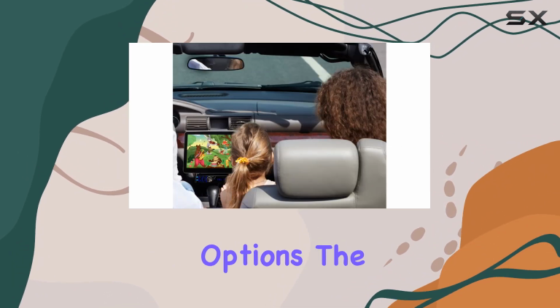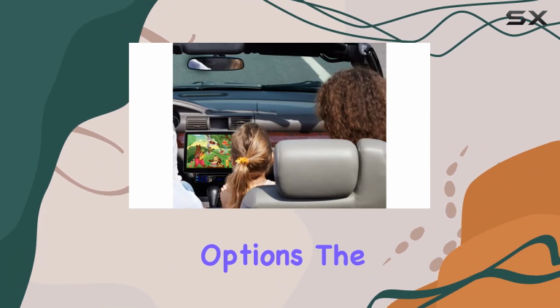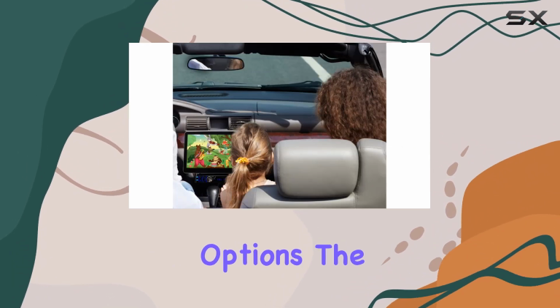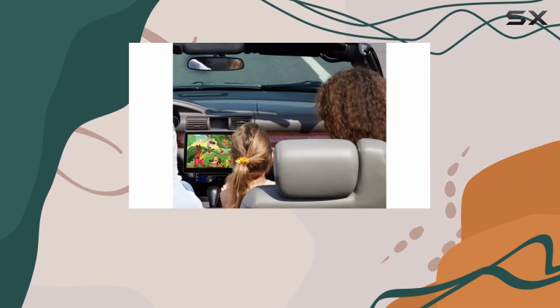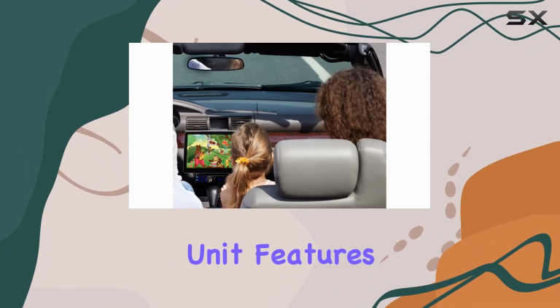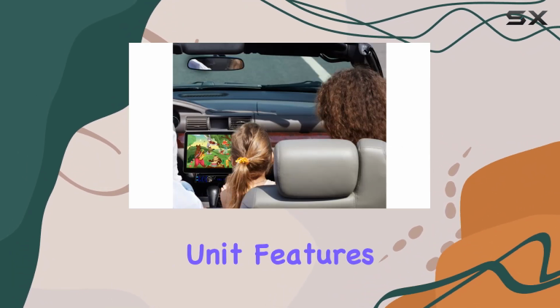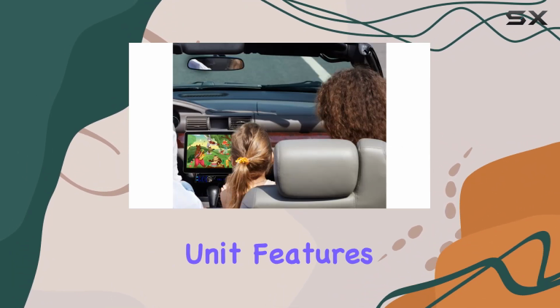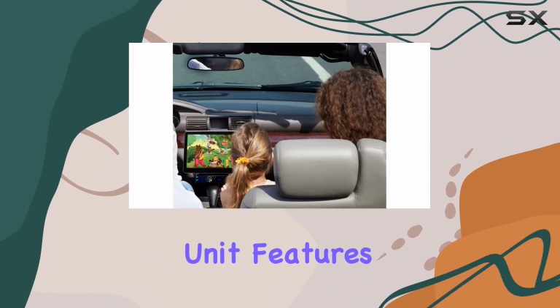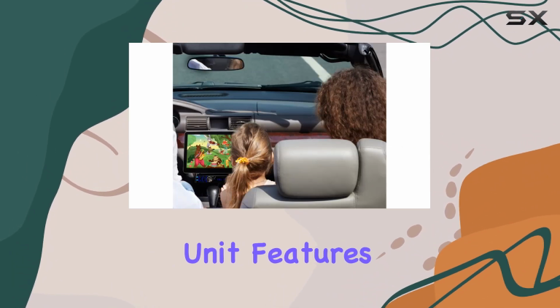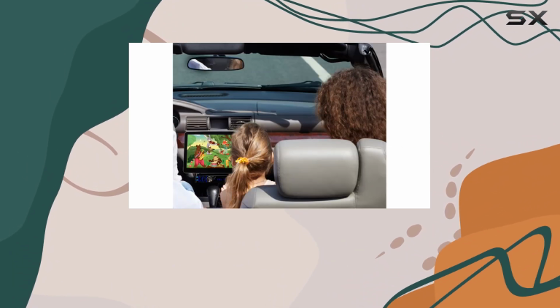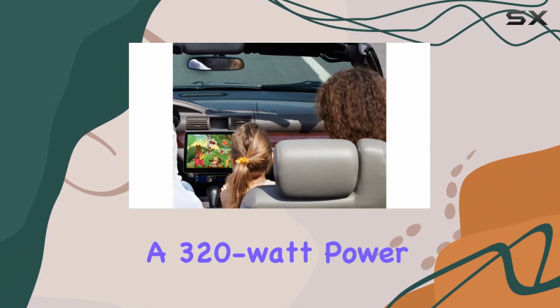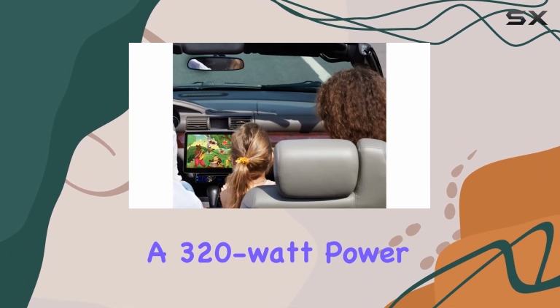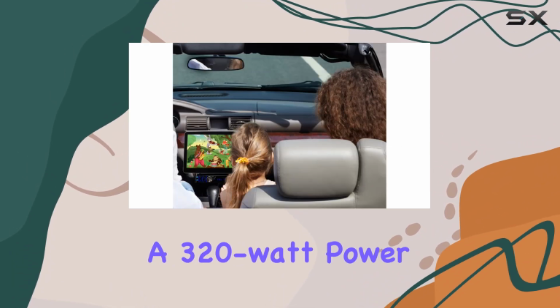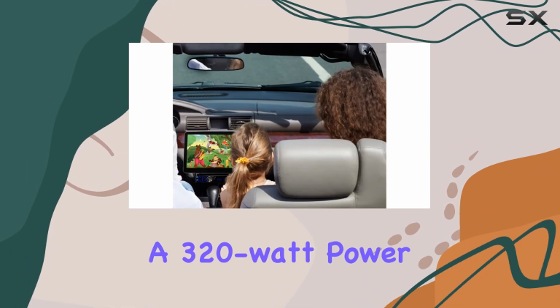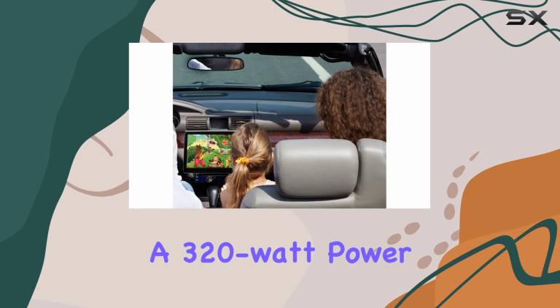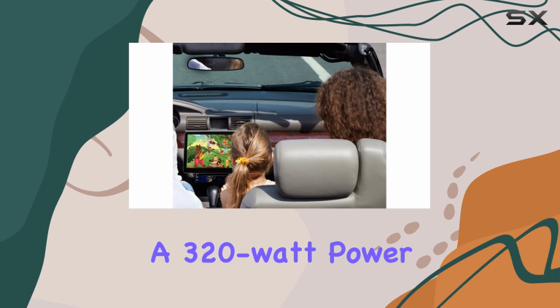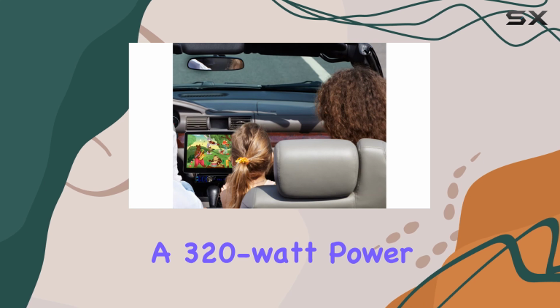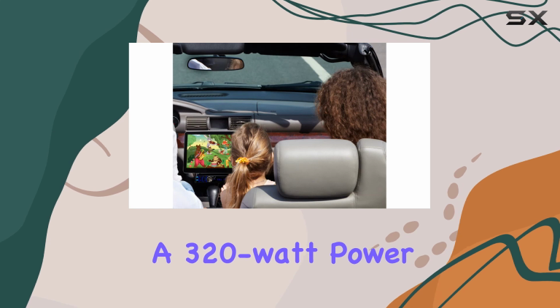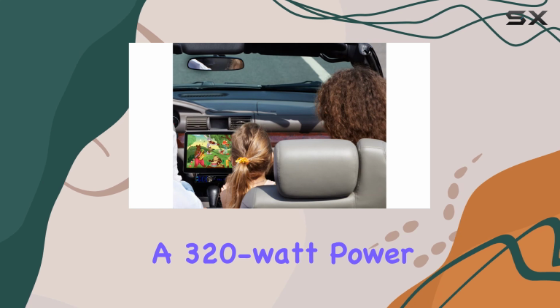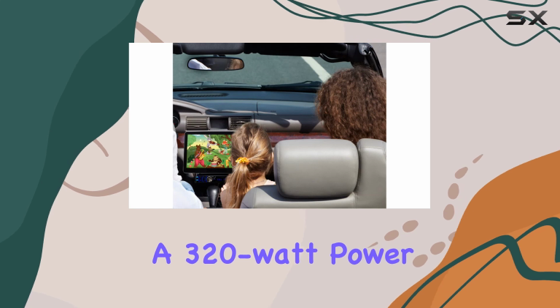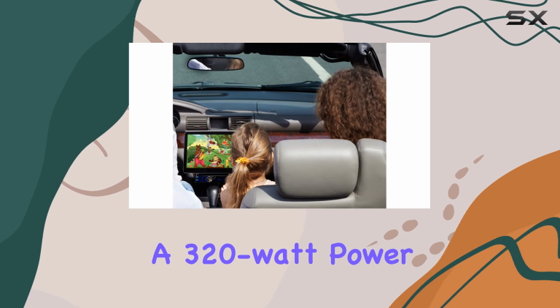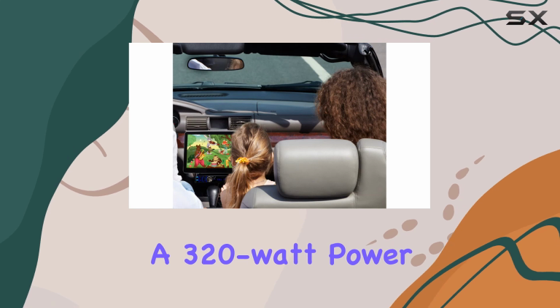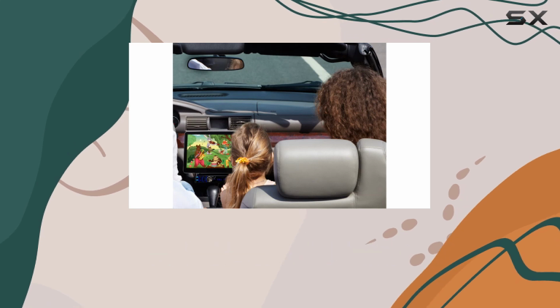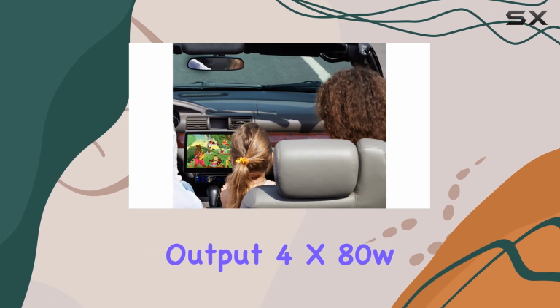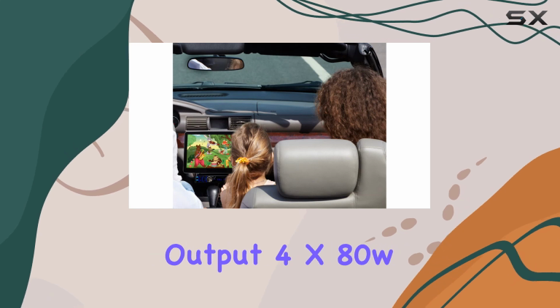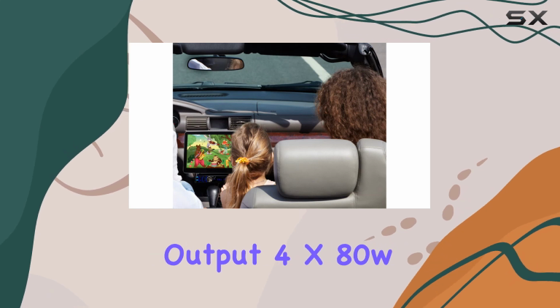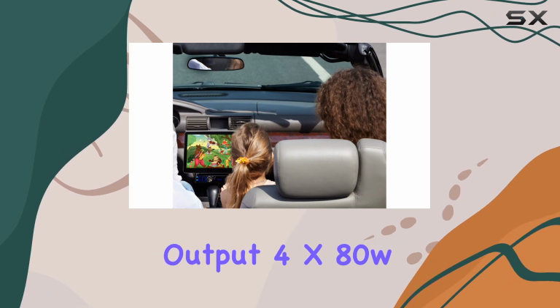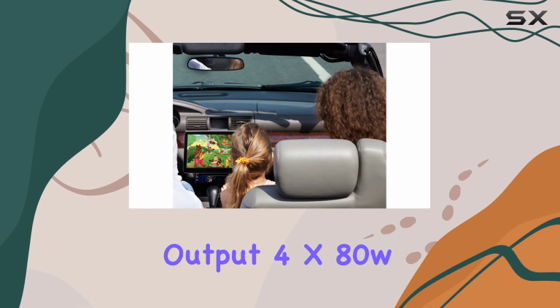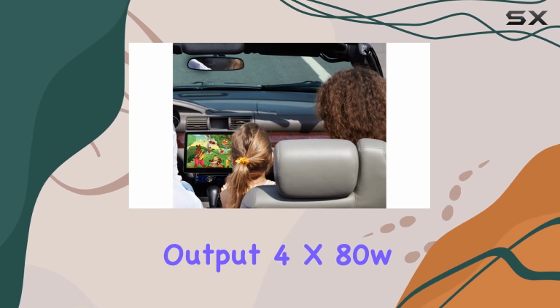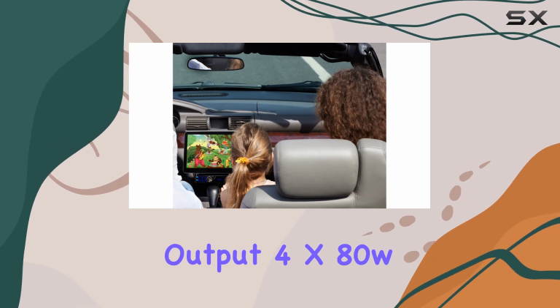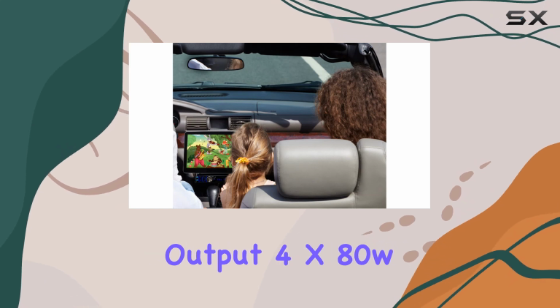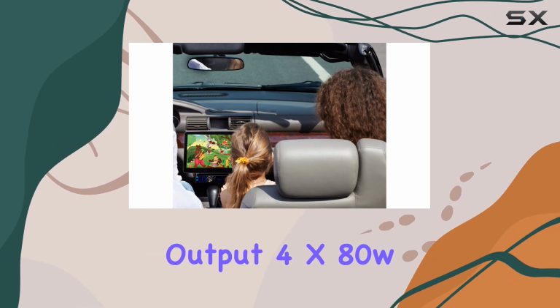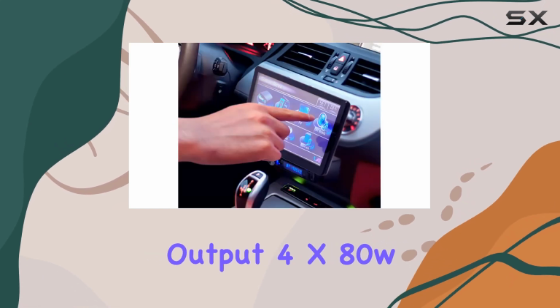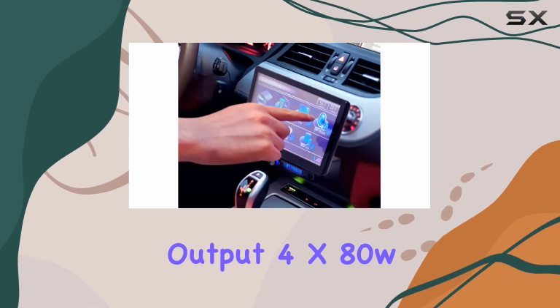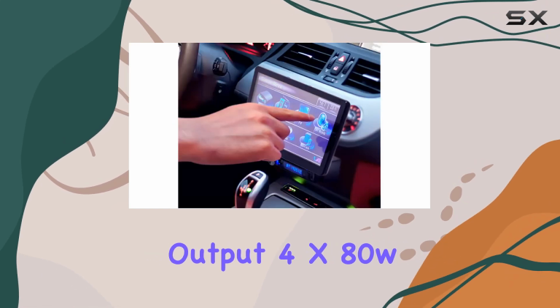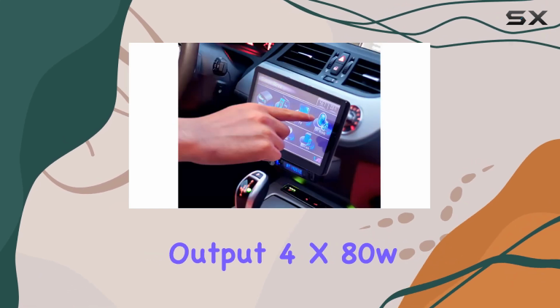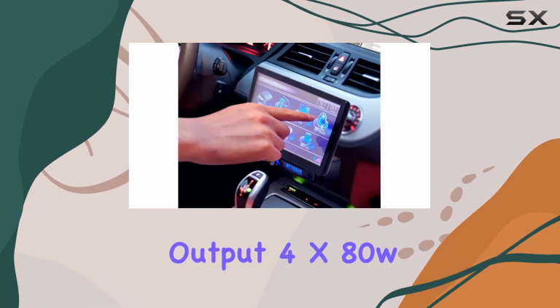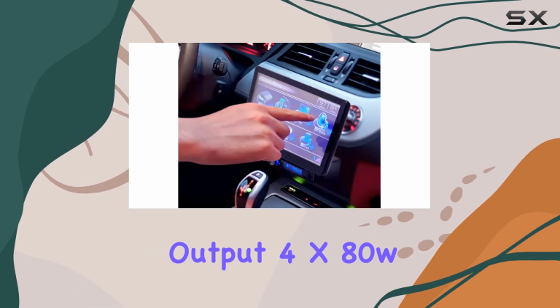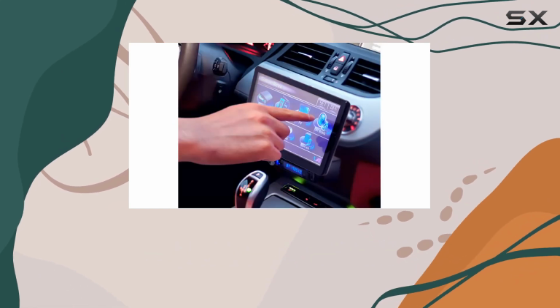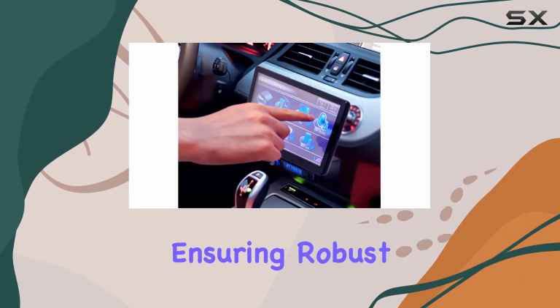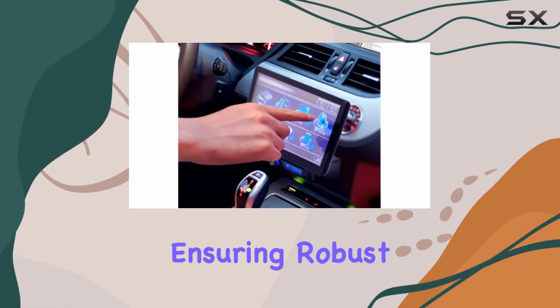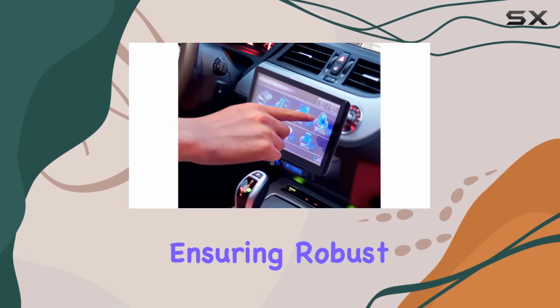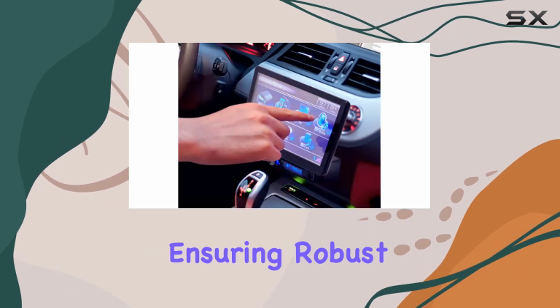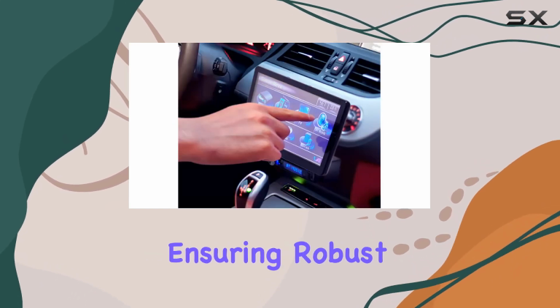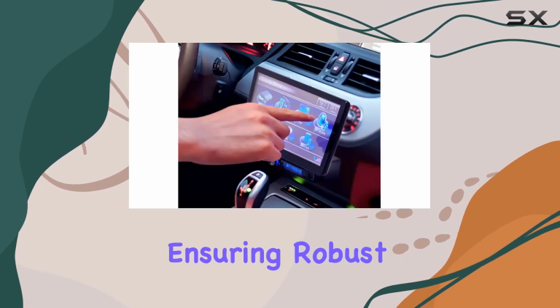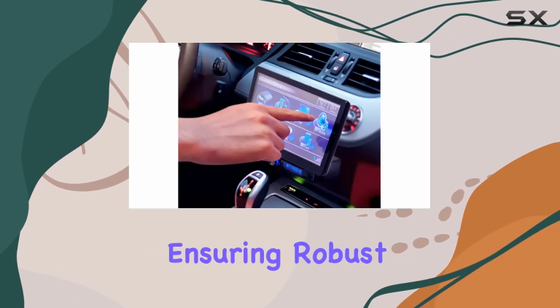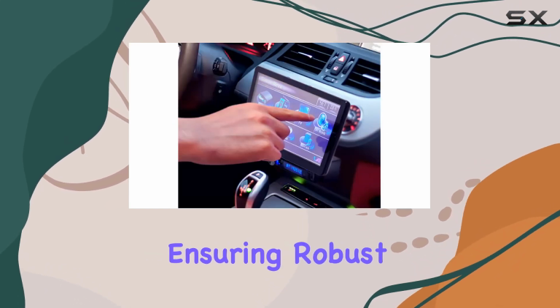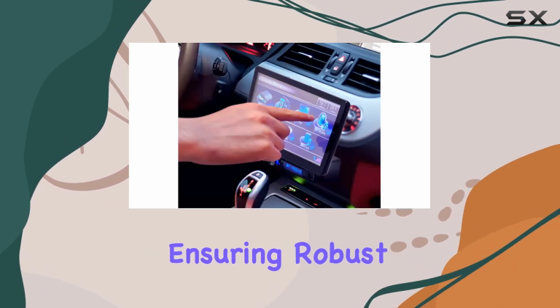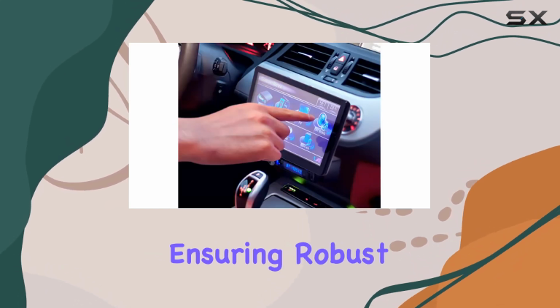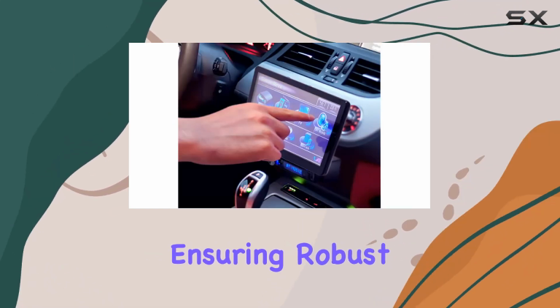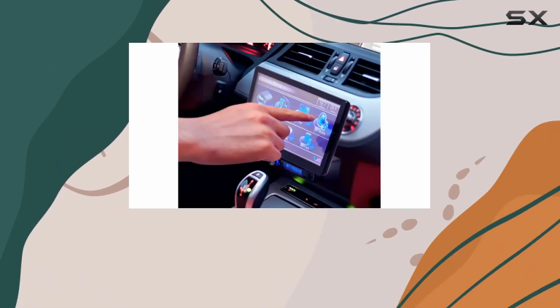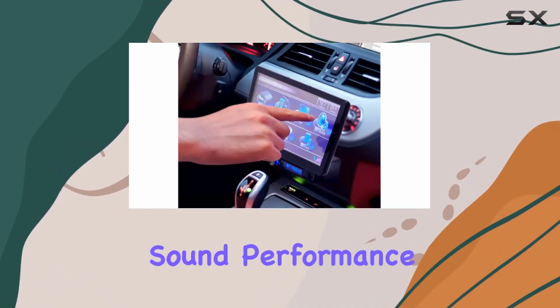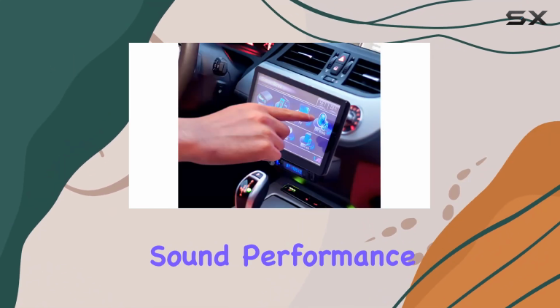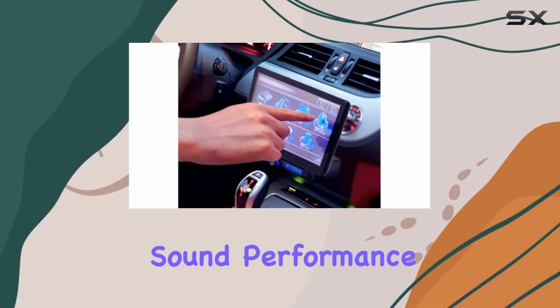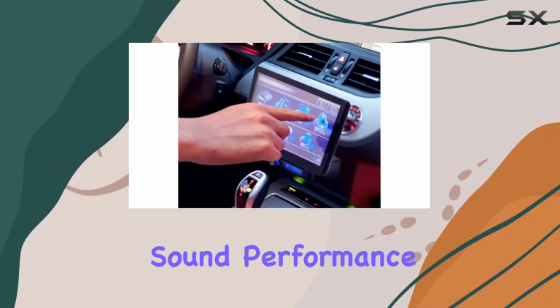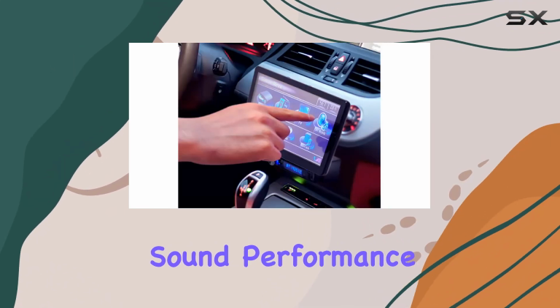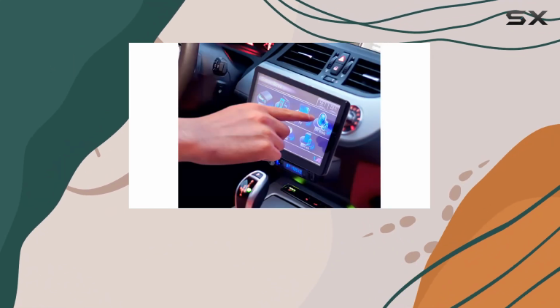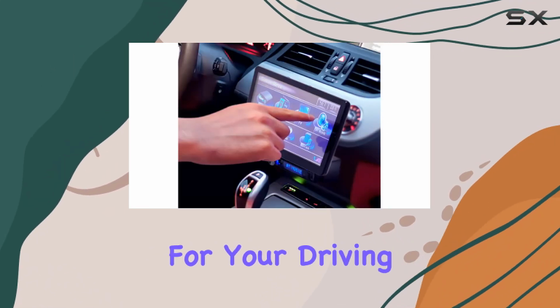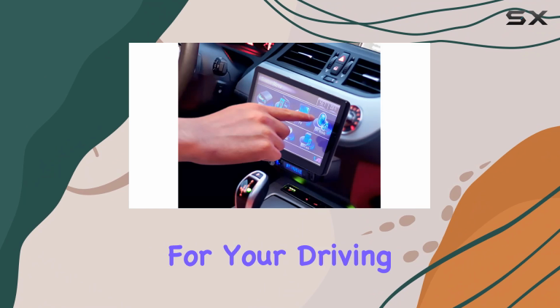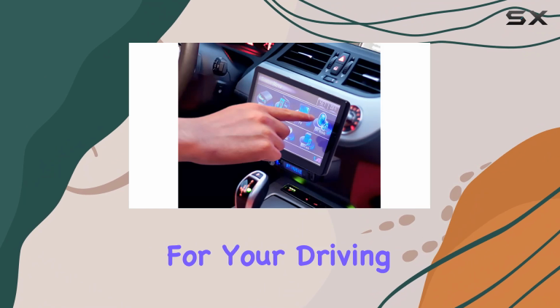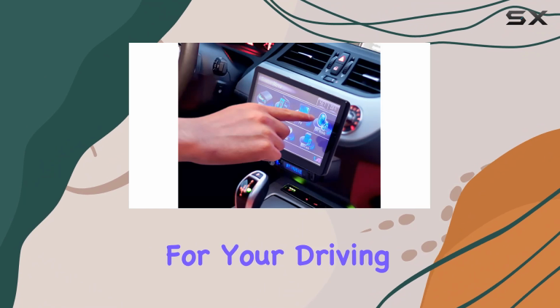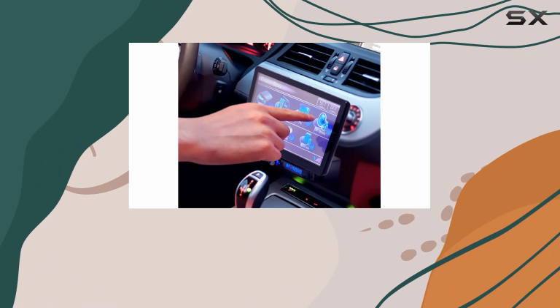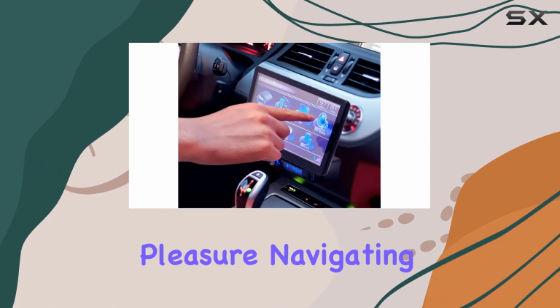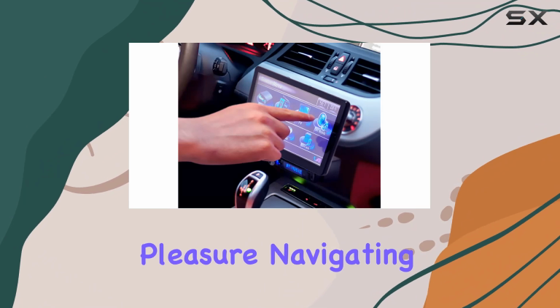The unit features a 320-watt power output (4x80W), ensuring robust sound performance for your driving pleasure.